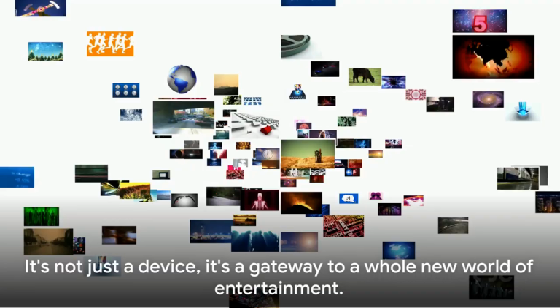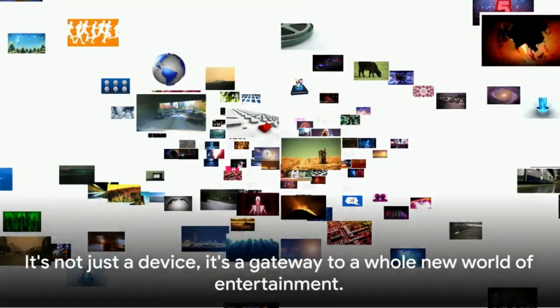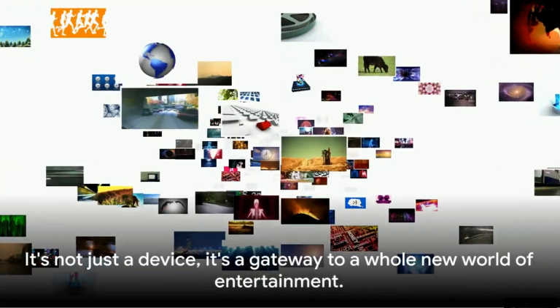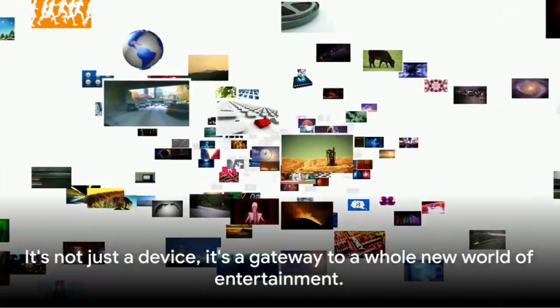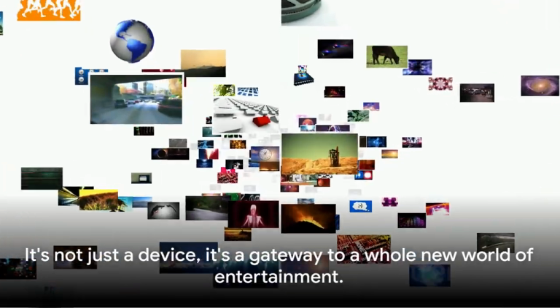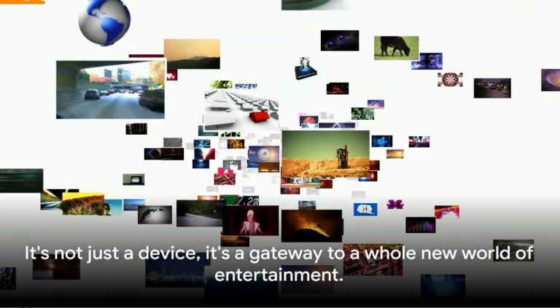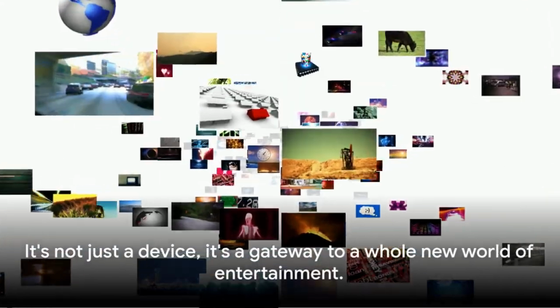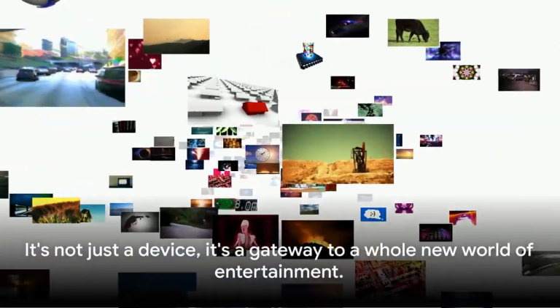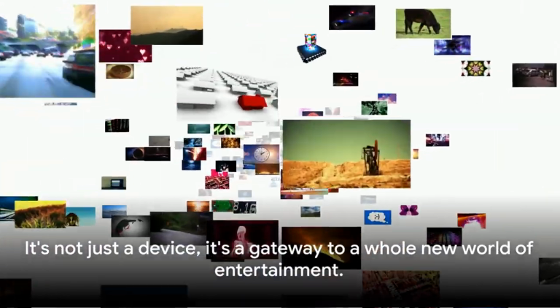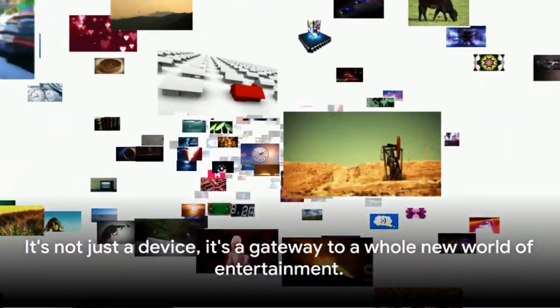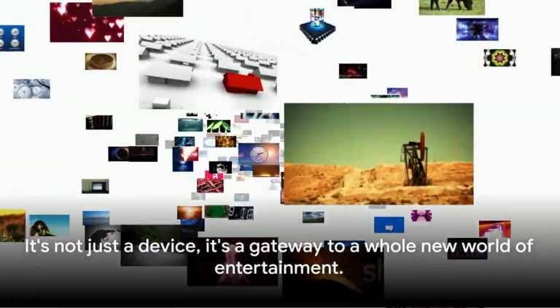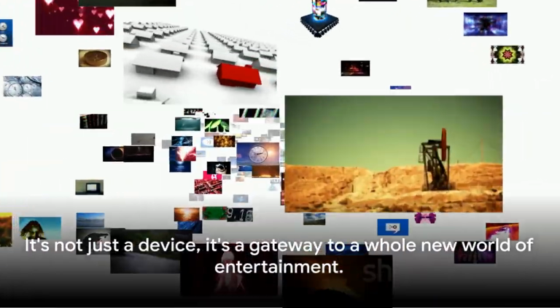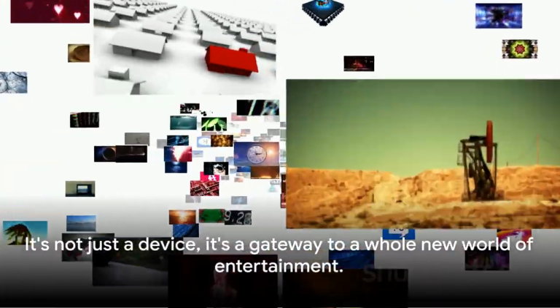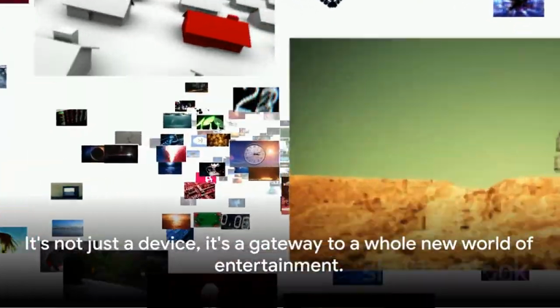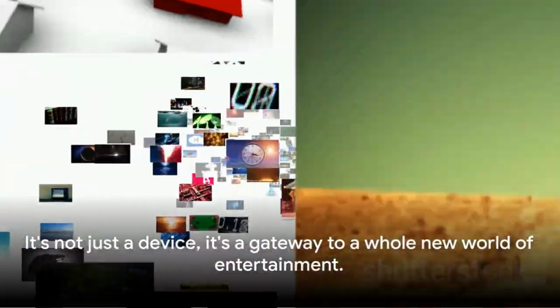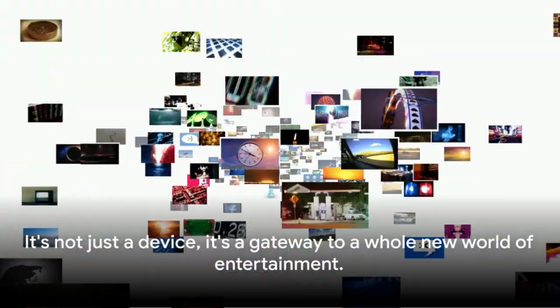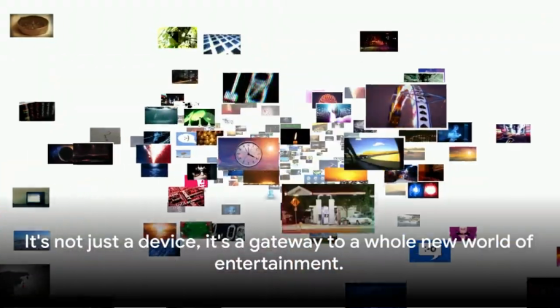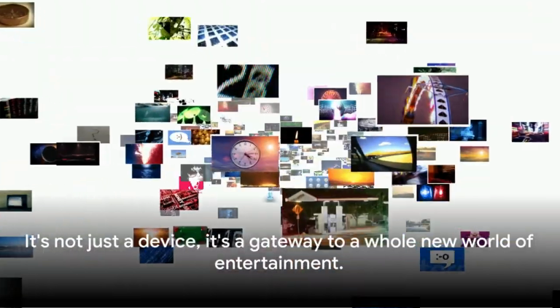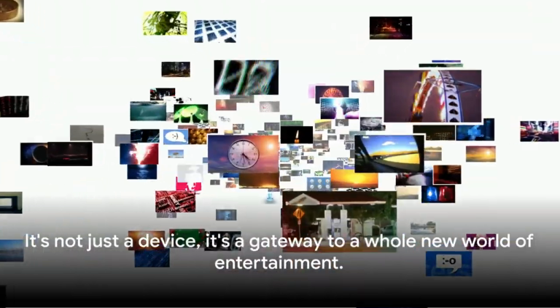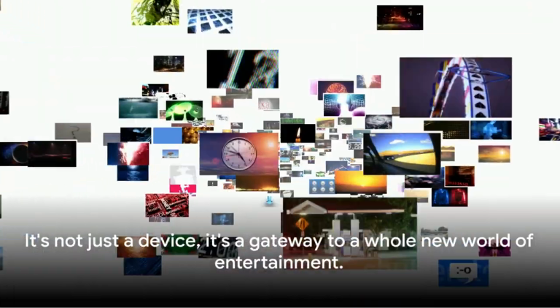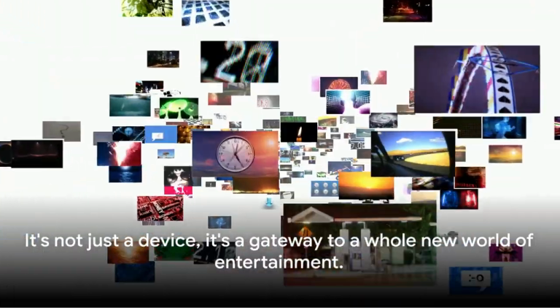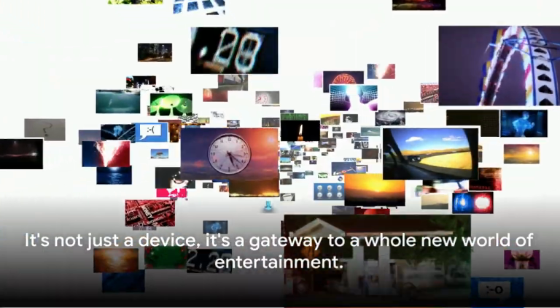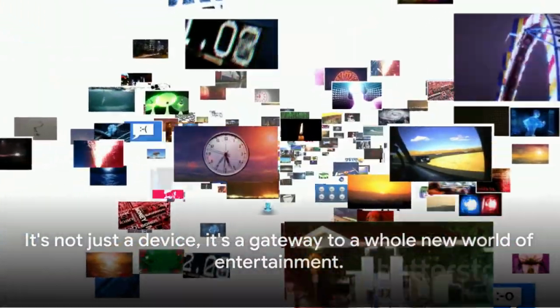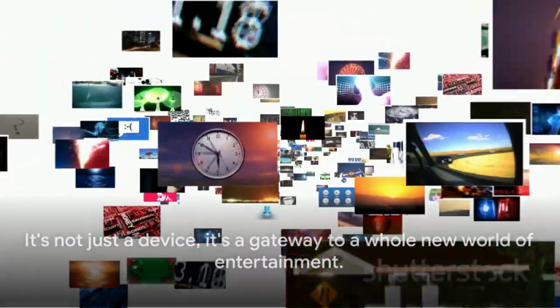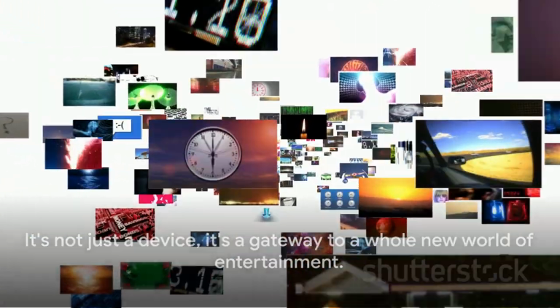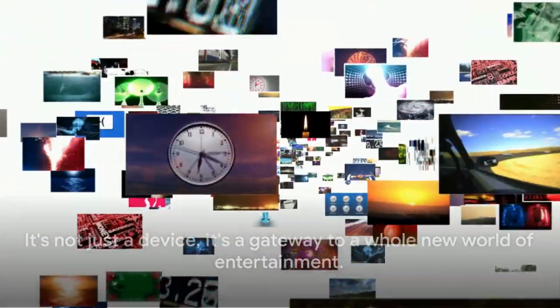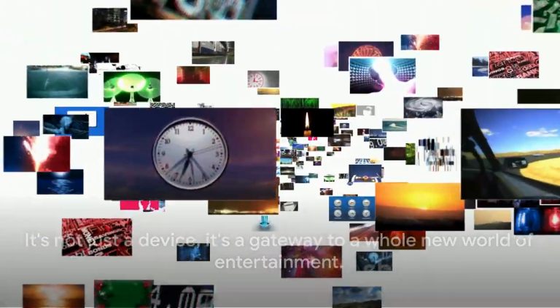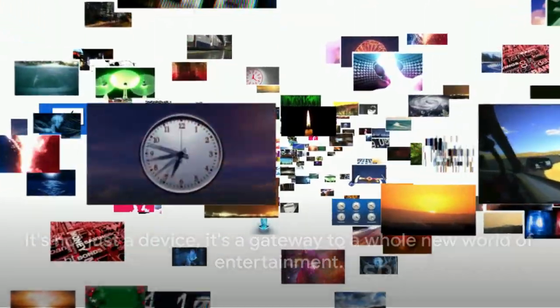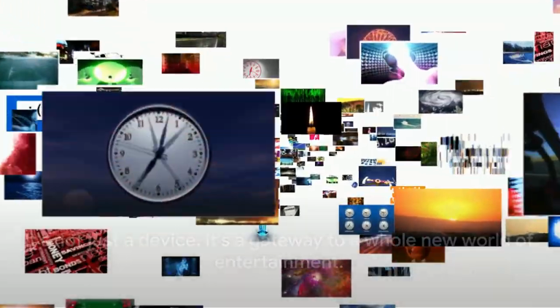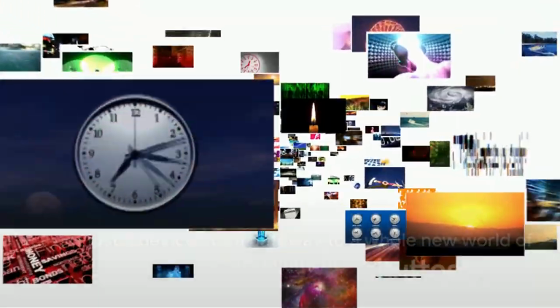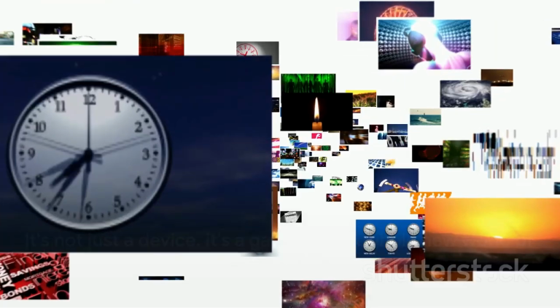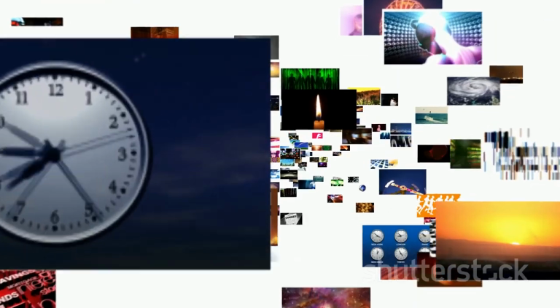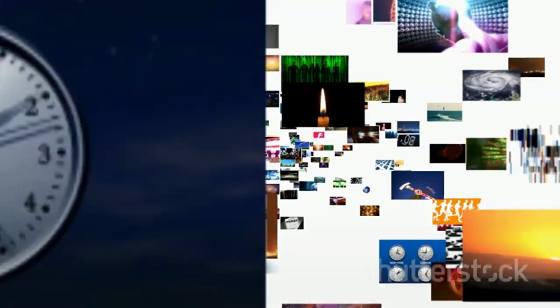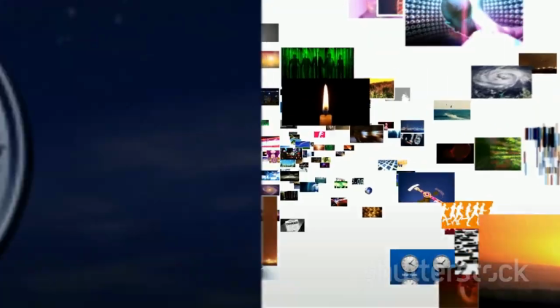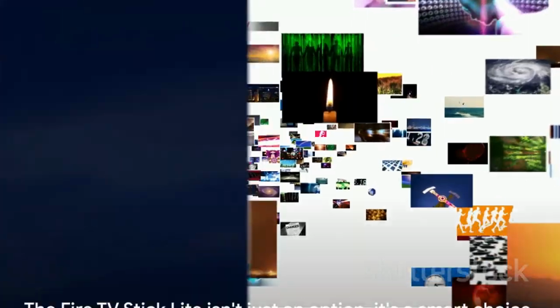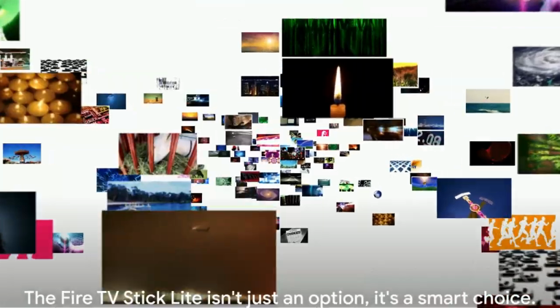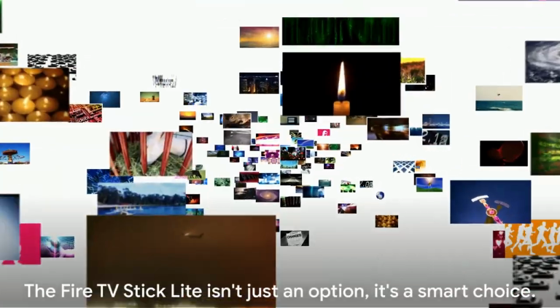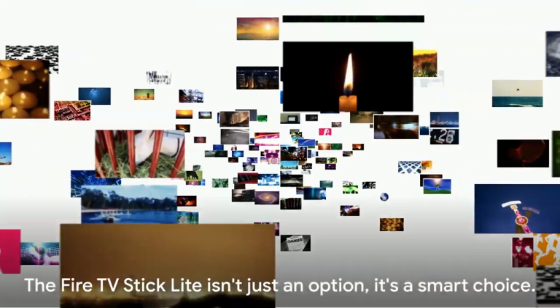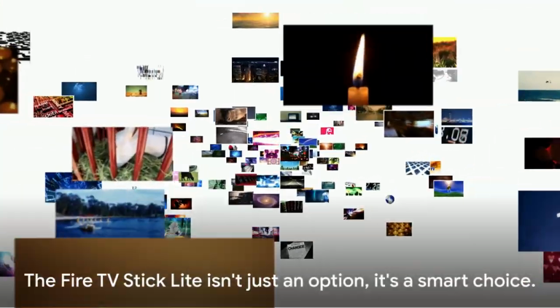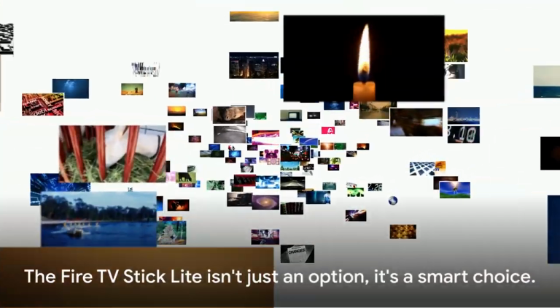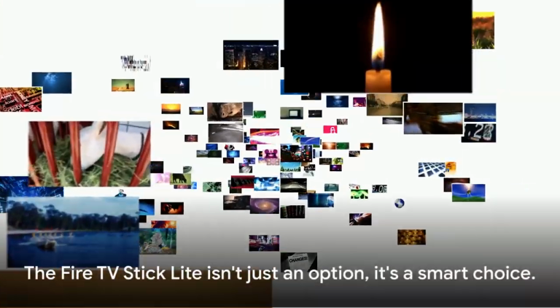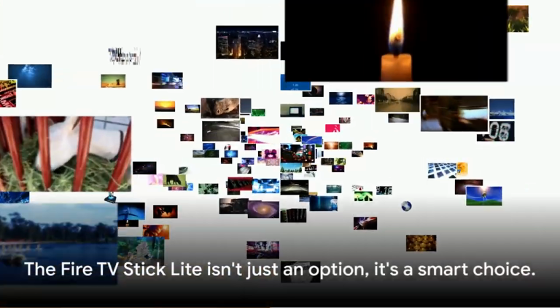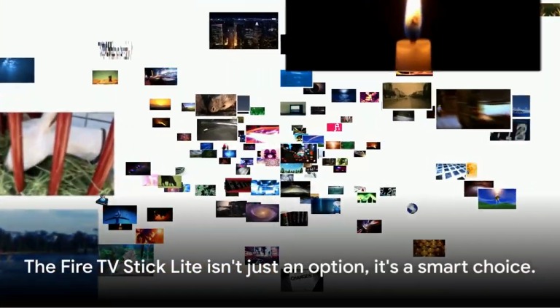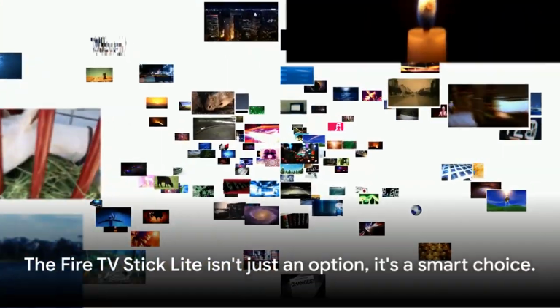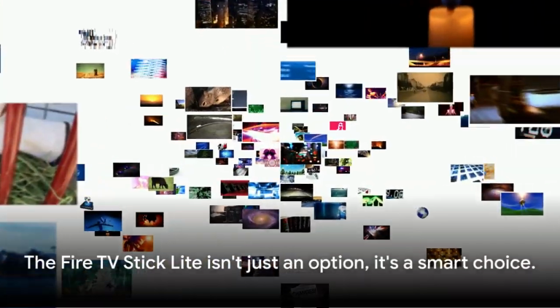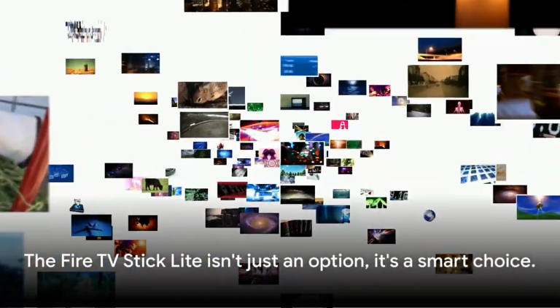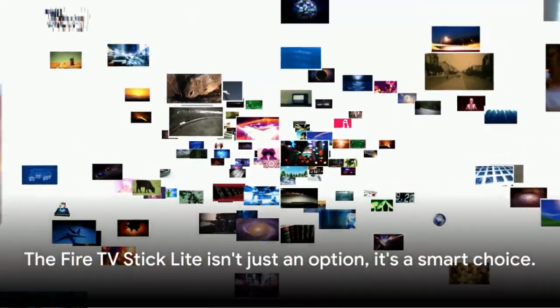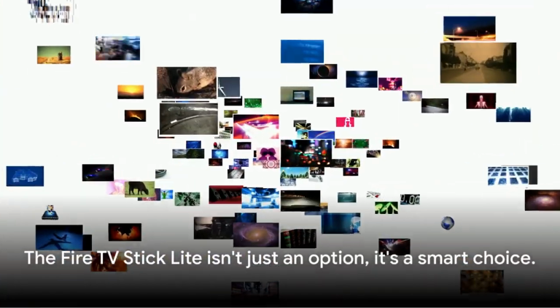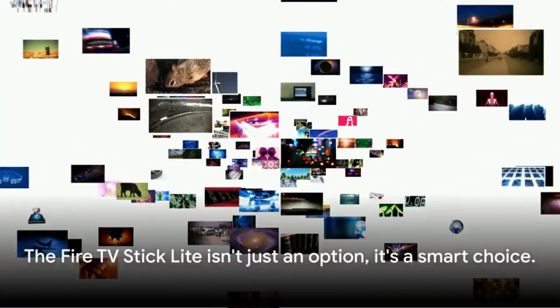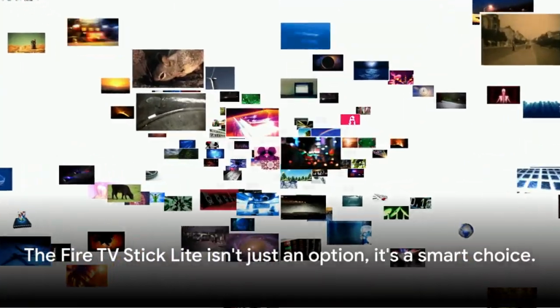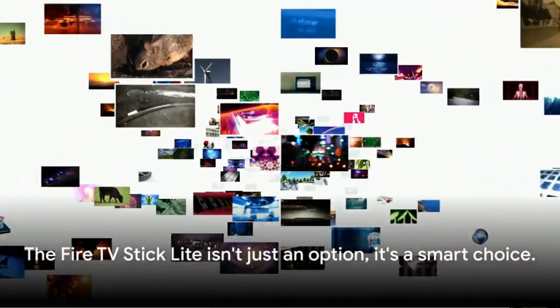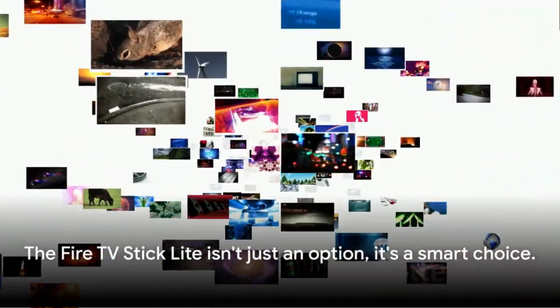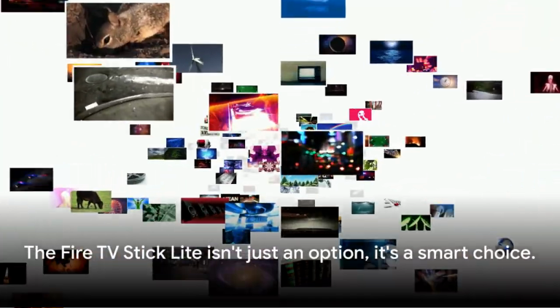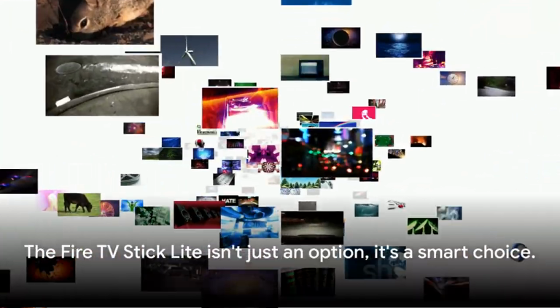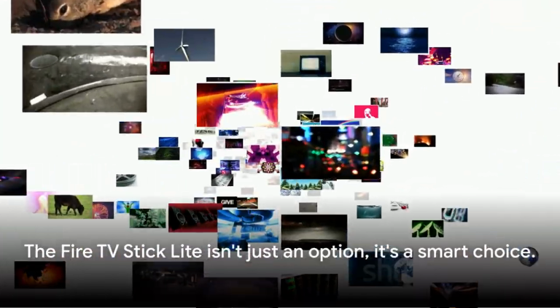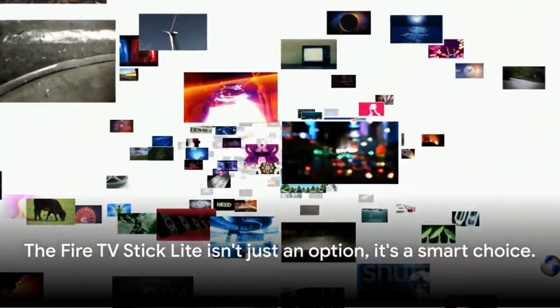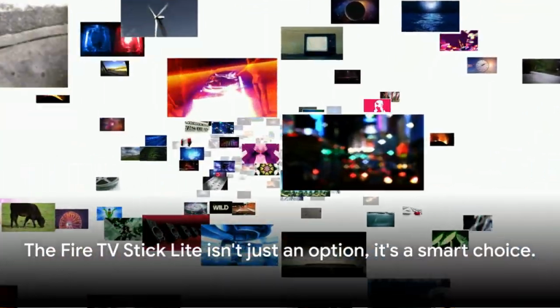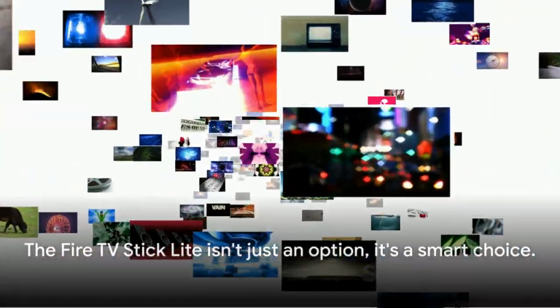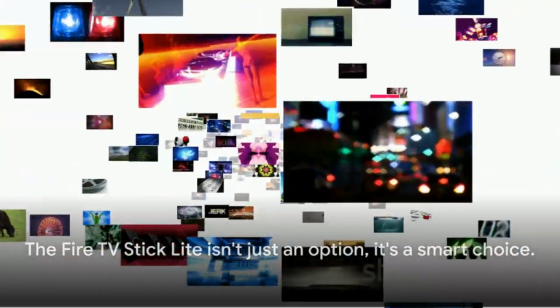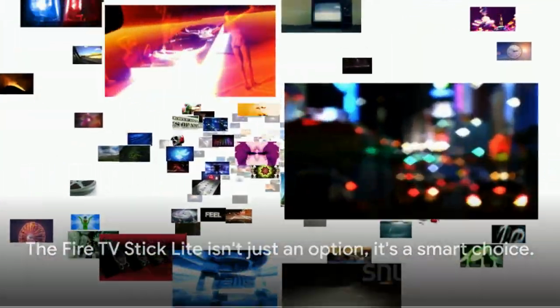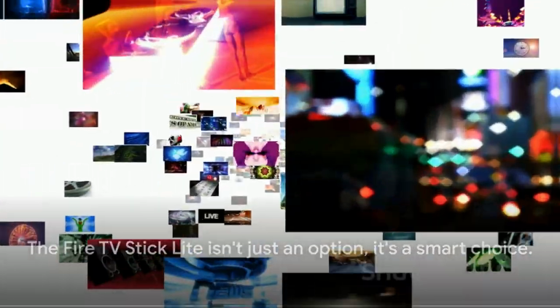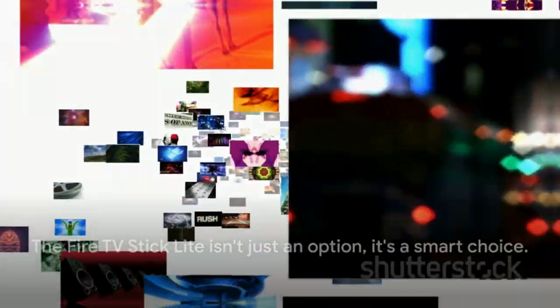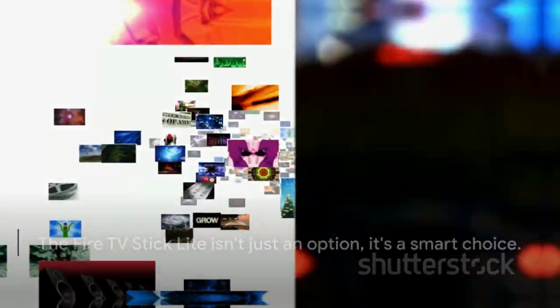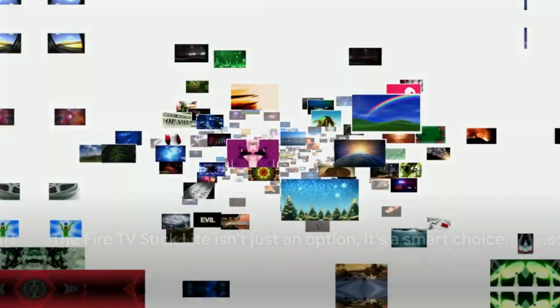So, before you make that purchase, remember what you've heard here today. The Fire TV Stick Lite isn't just an option — it's a smart choice.